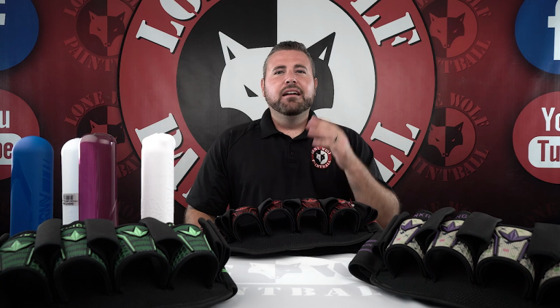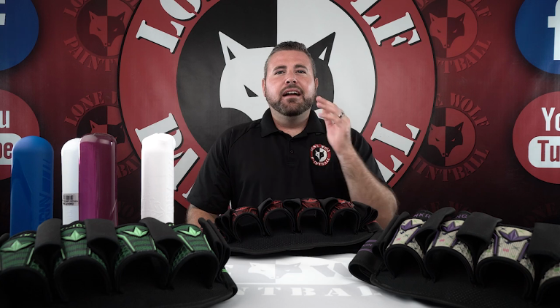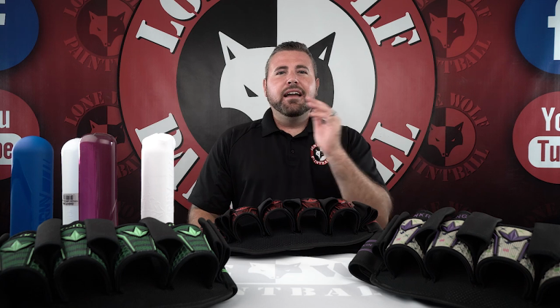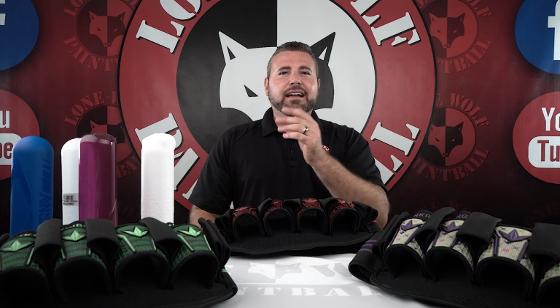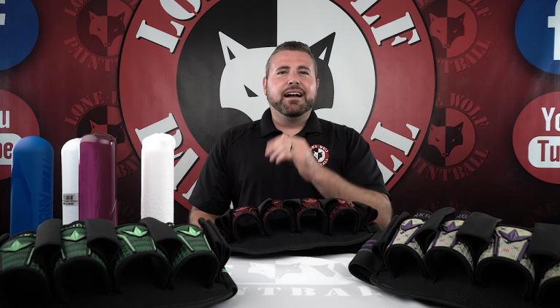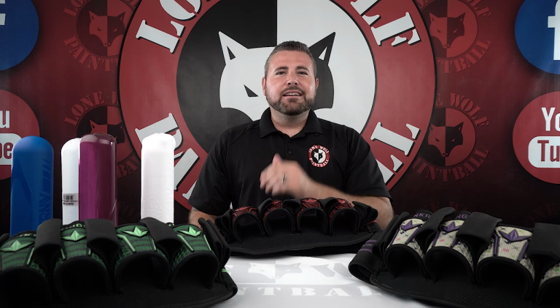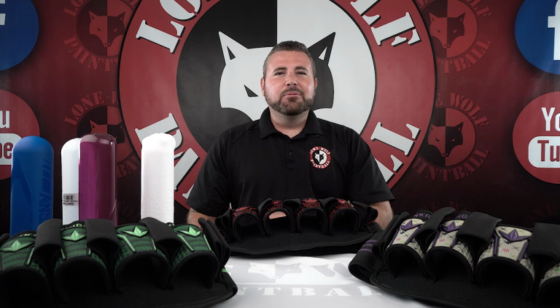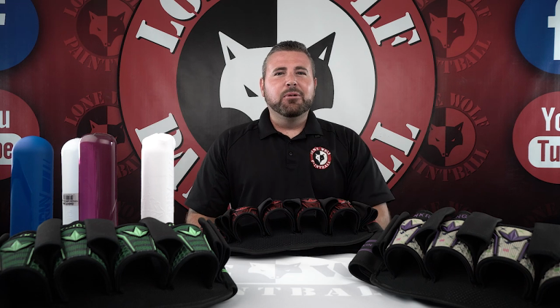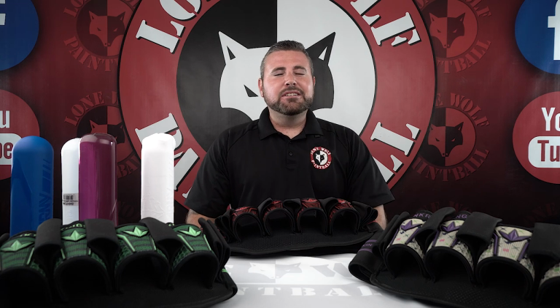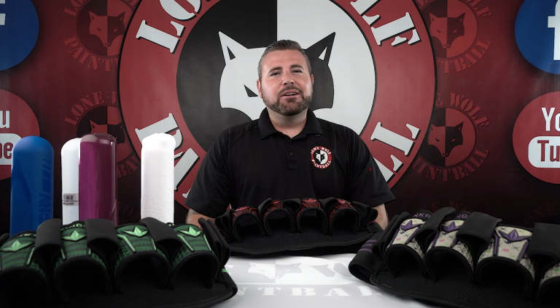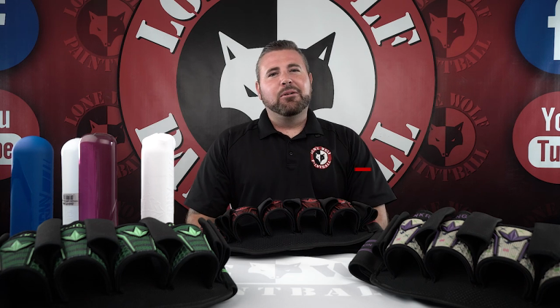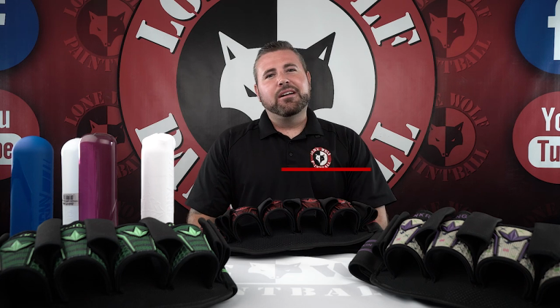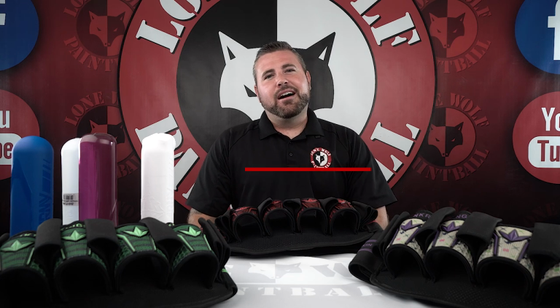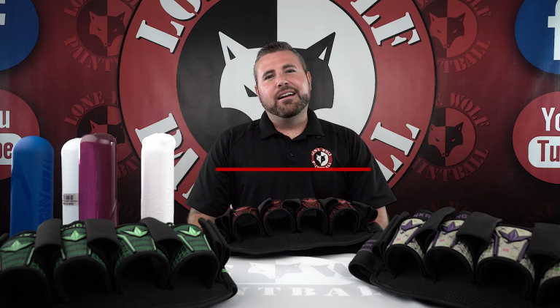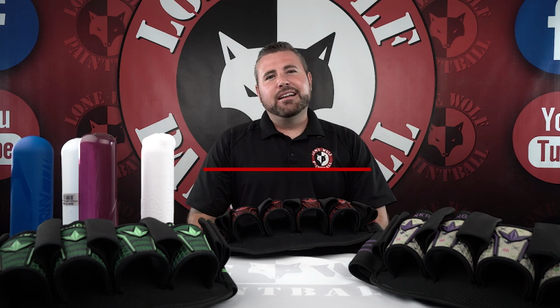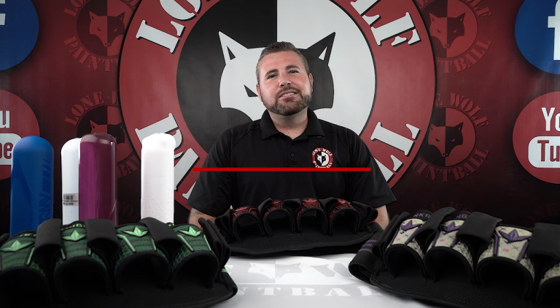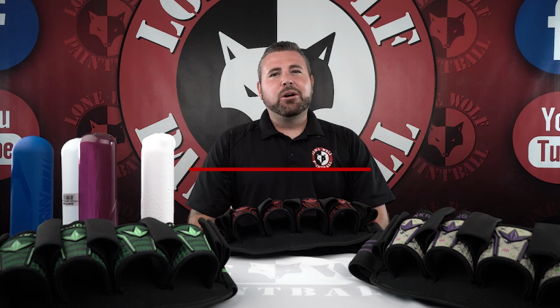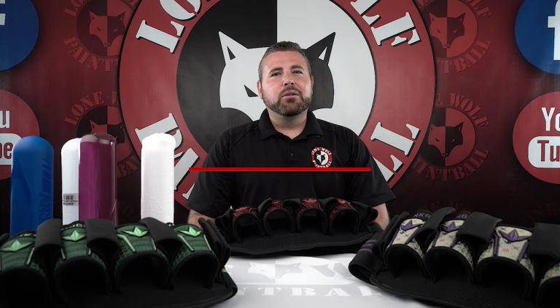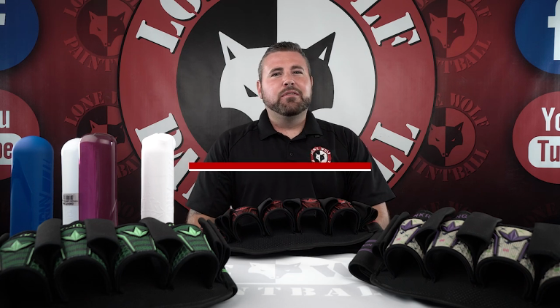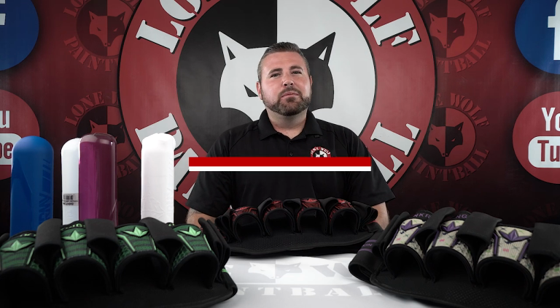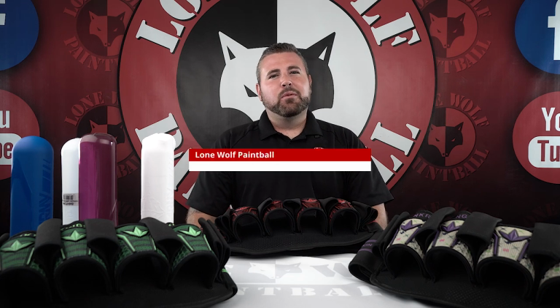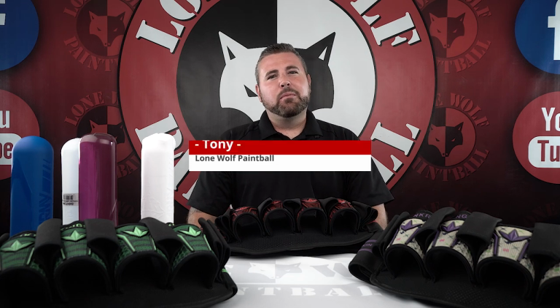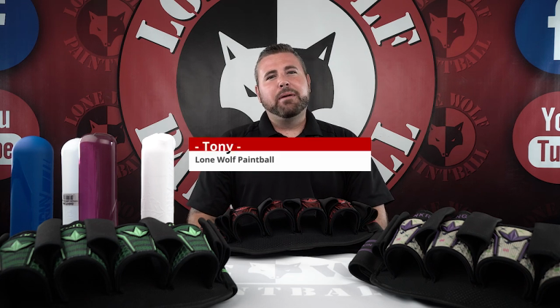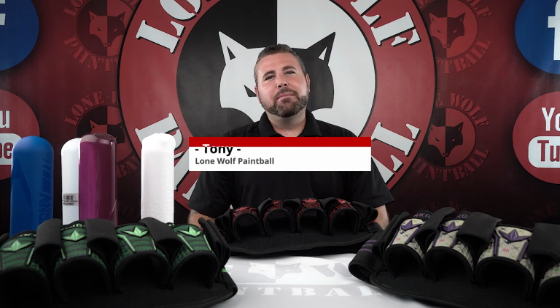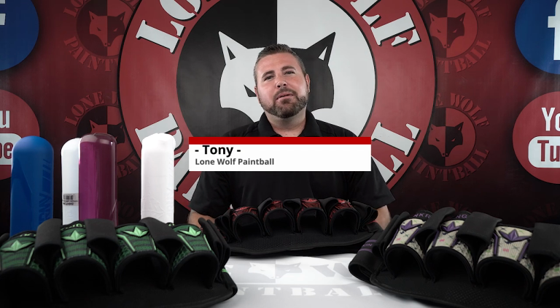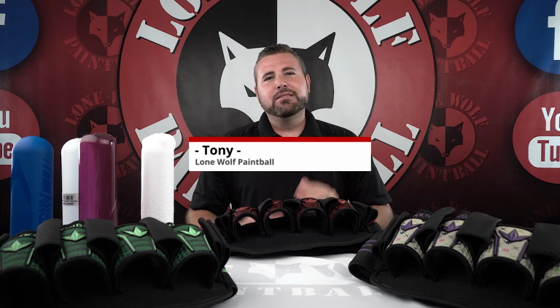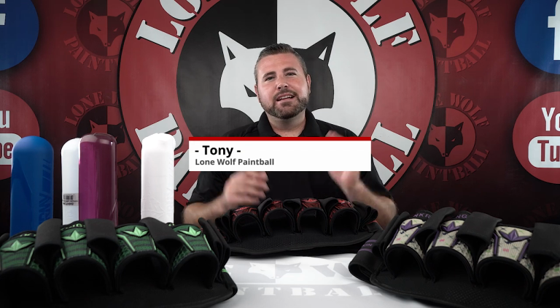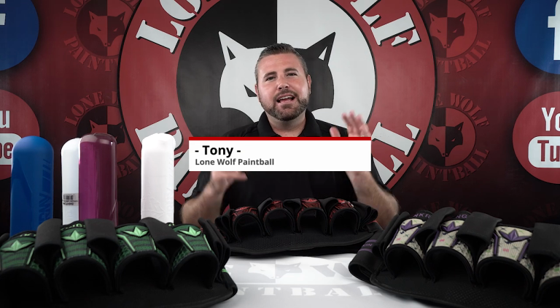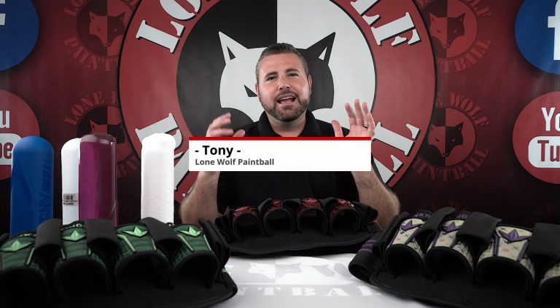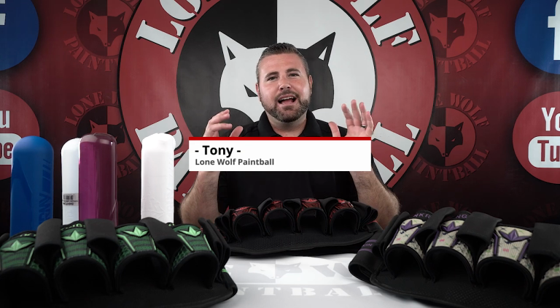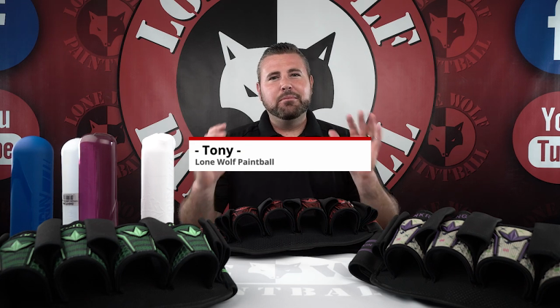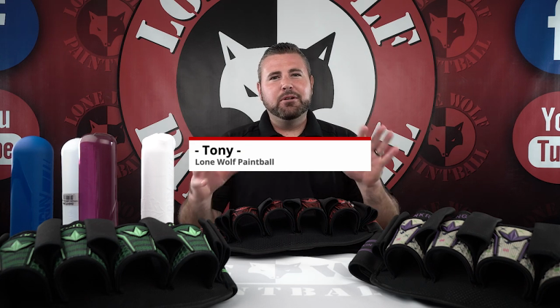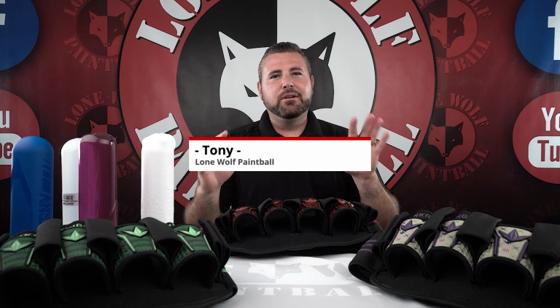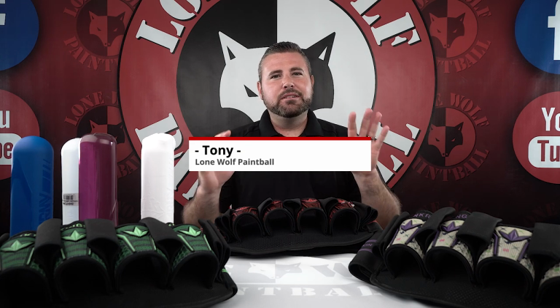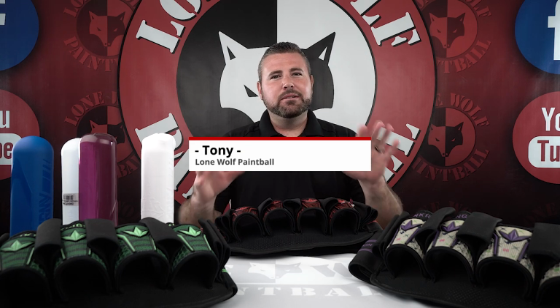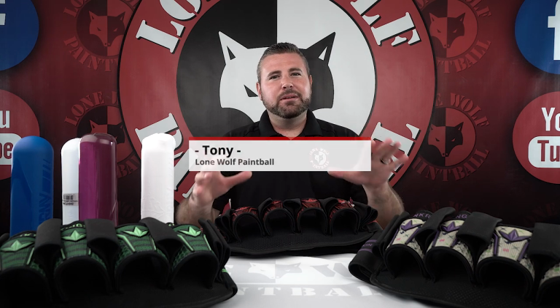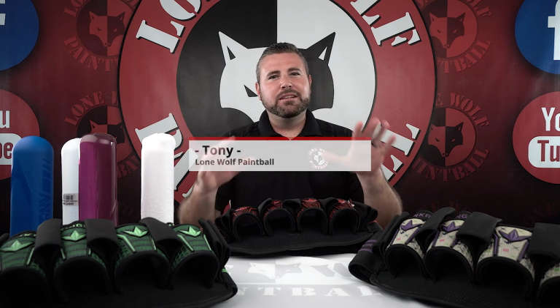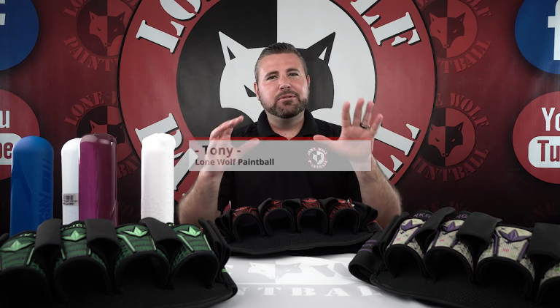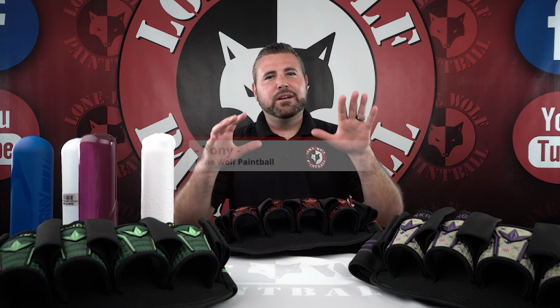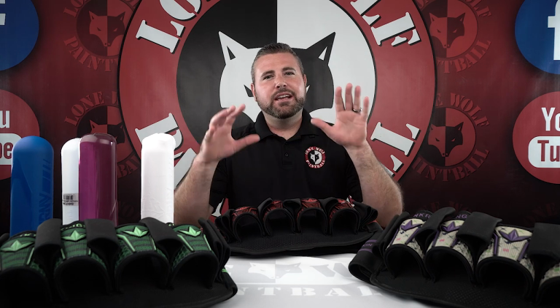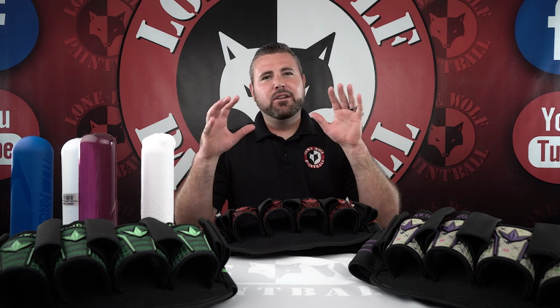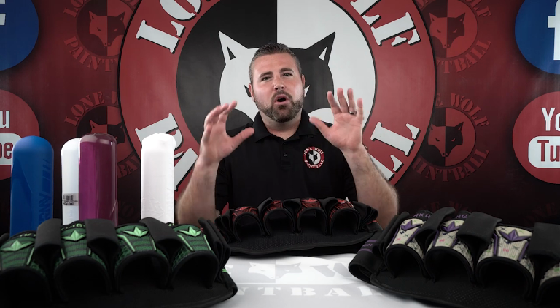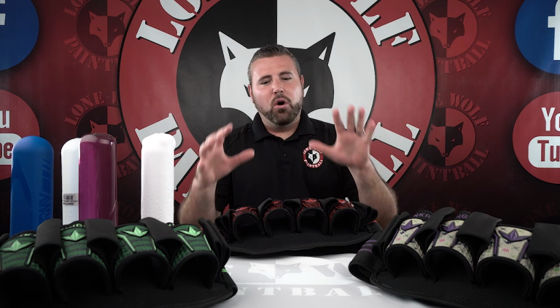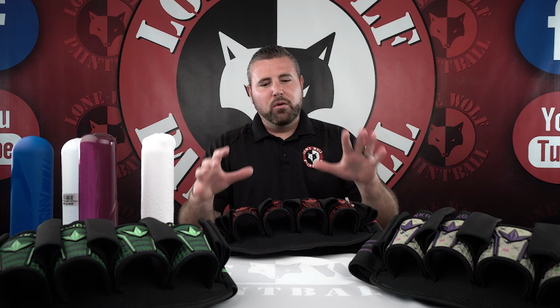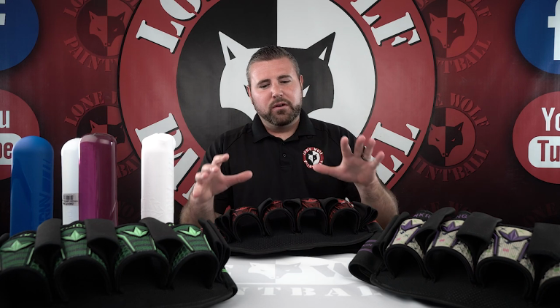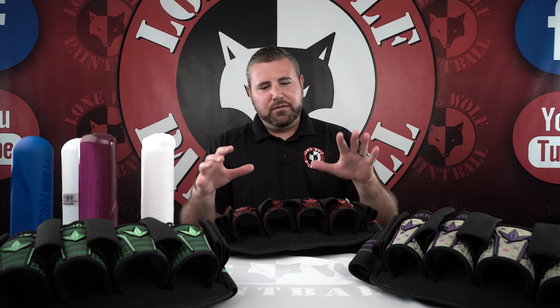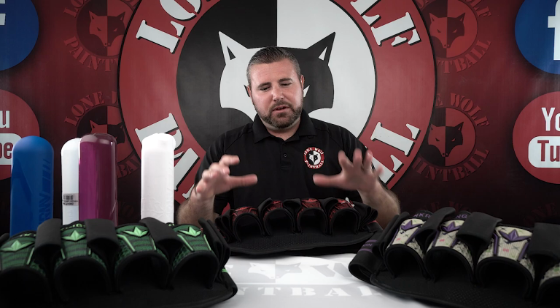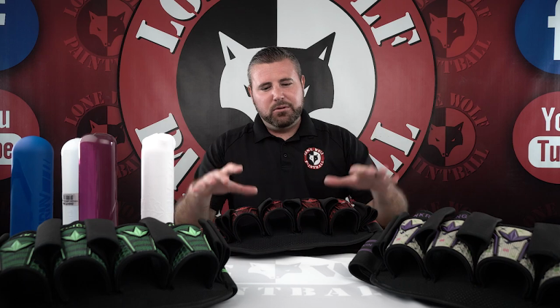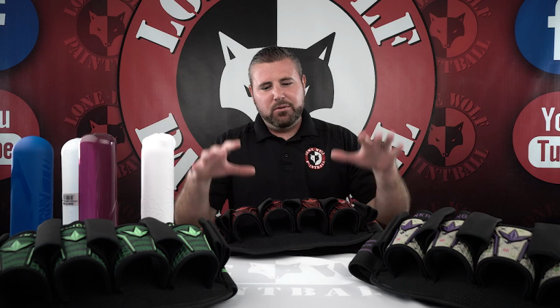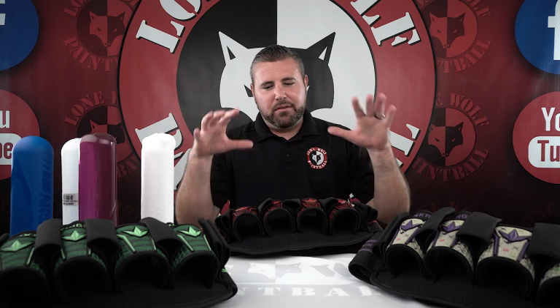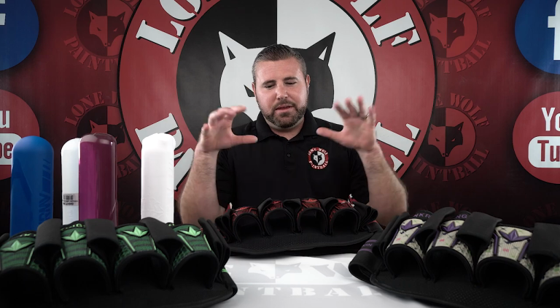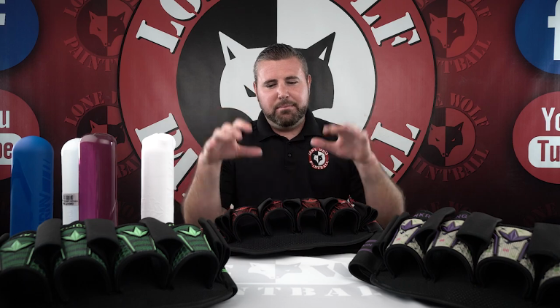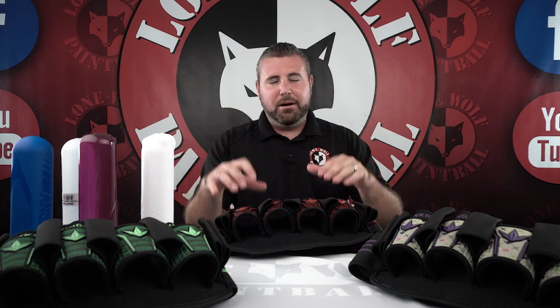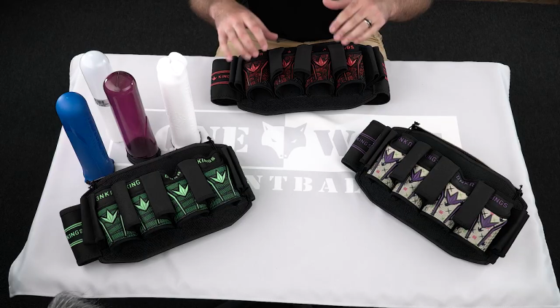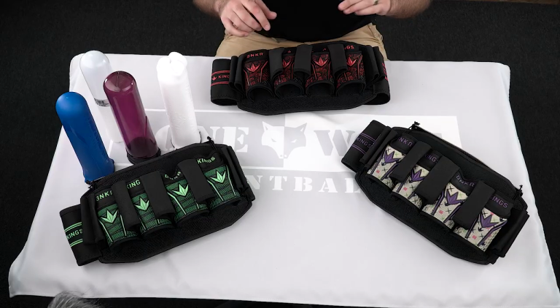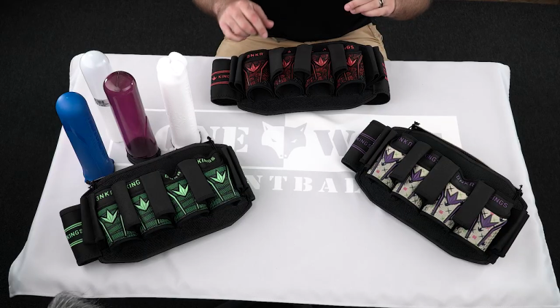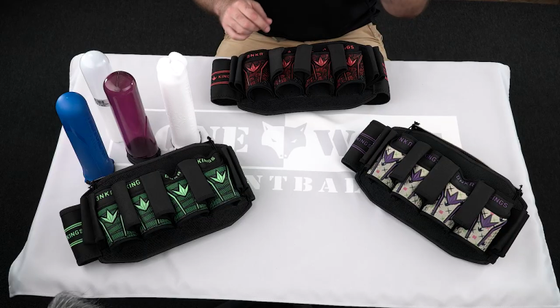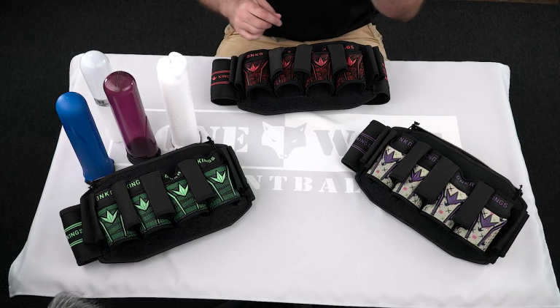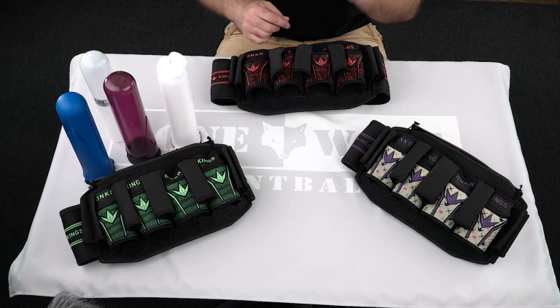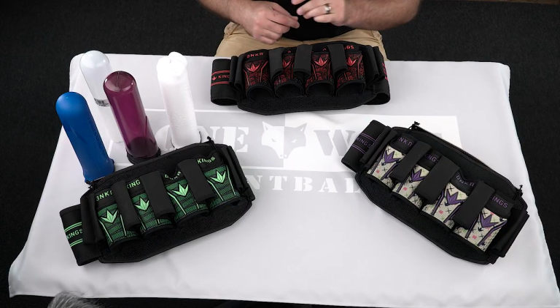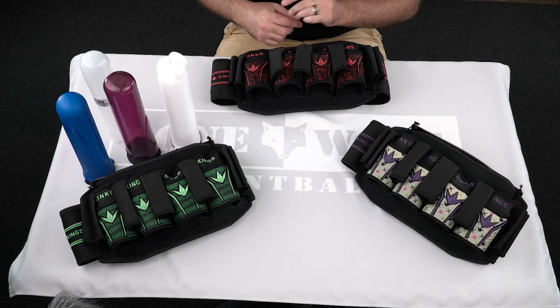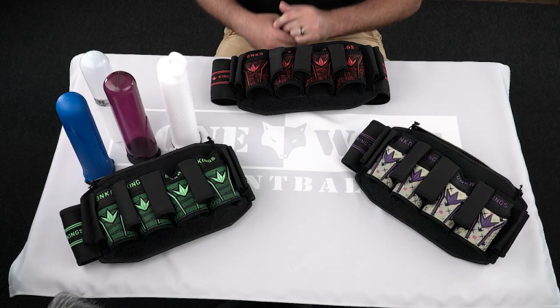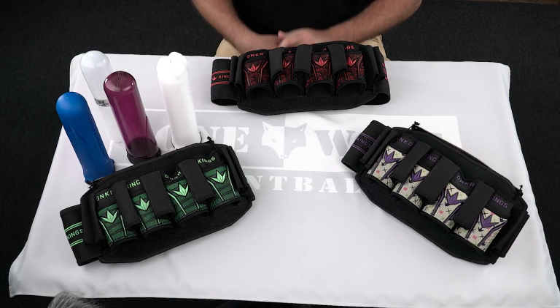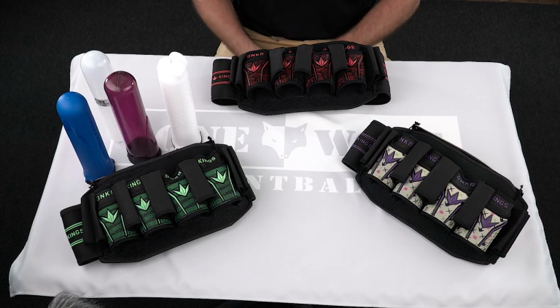Hey guys, what's going on? It's Tony from LoneWolf Paintball. Today I'm going to be doing an overview of the Bunker Kings Fly Pack.